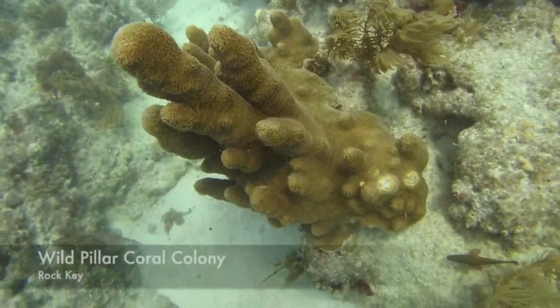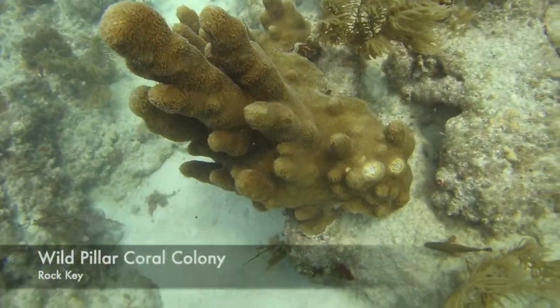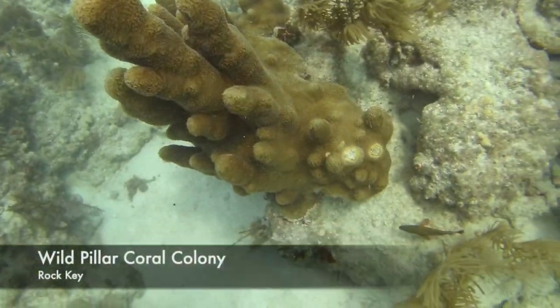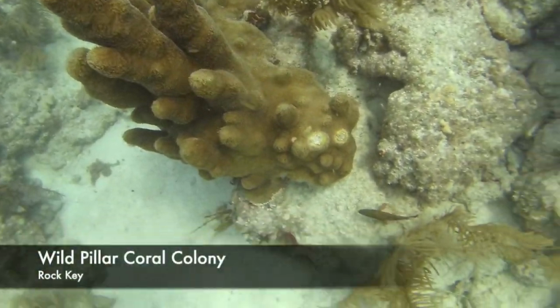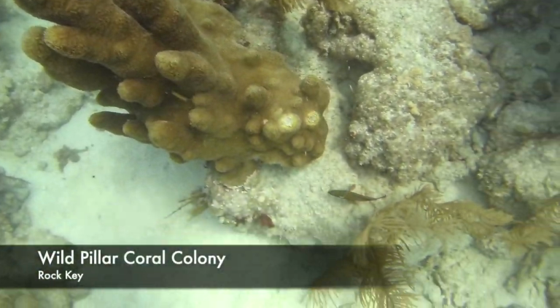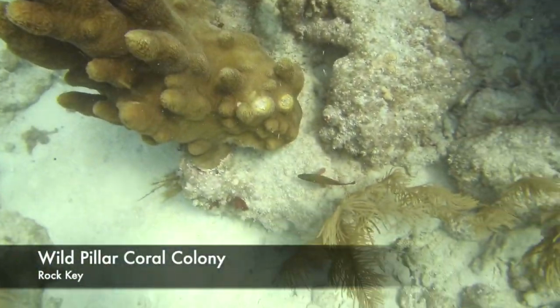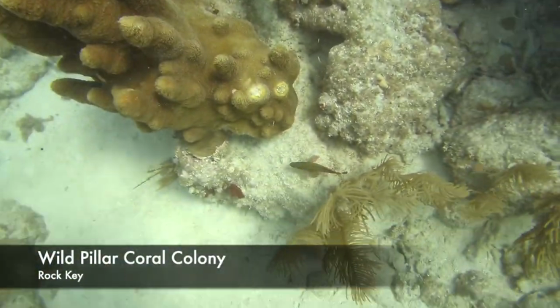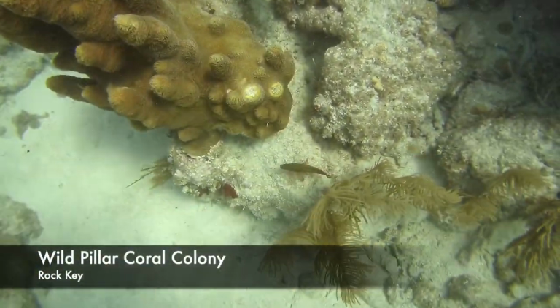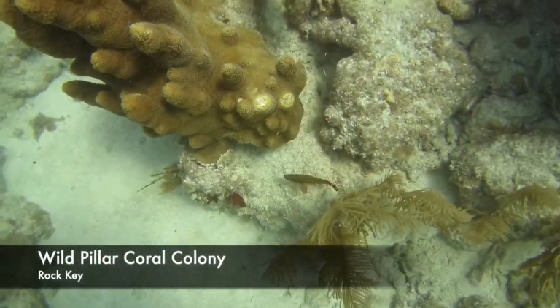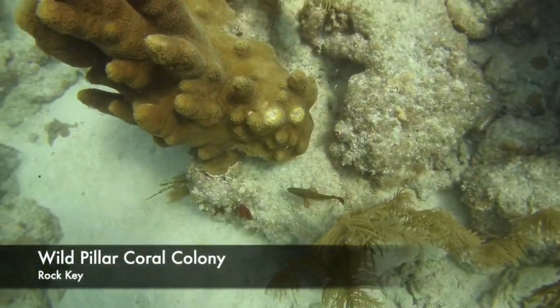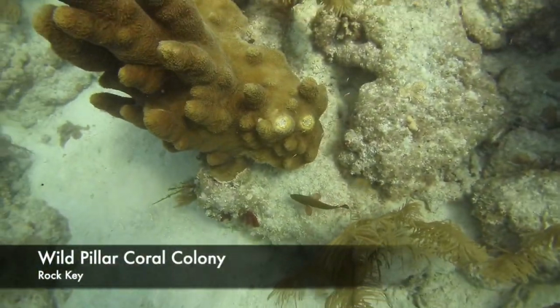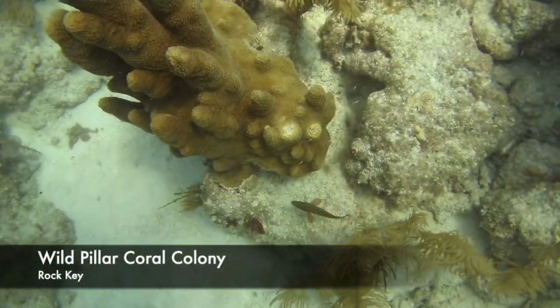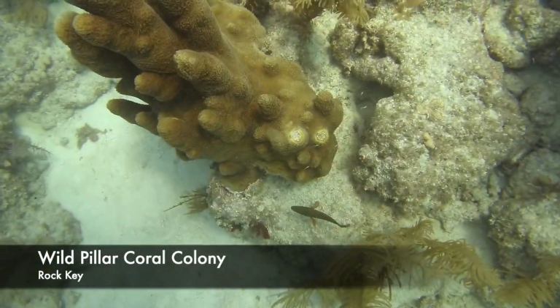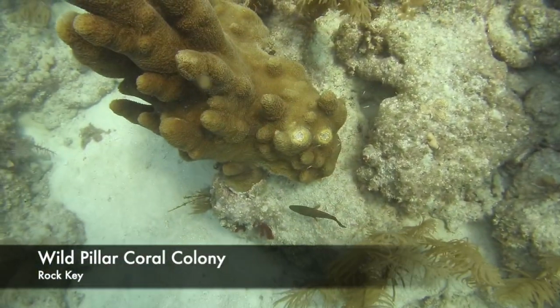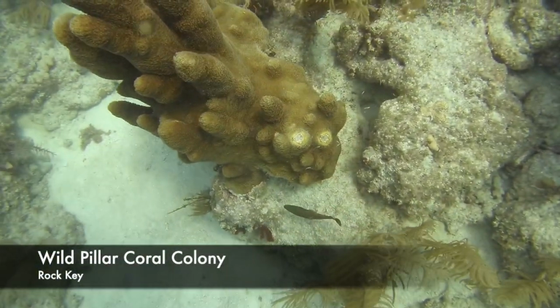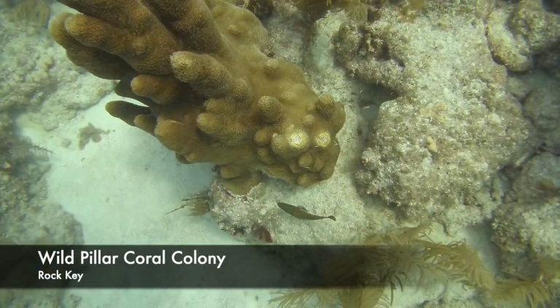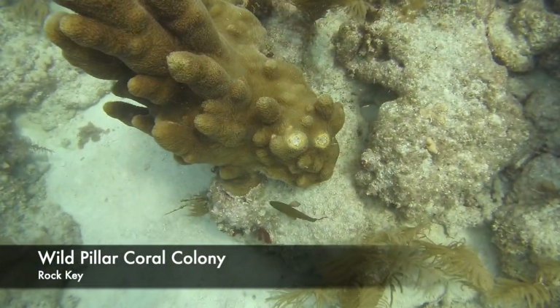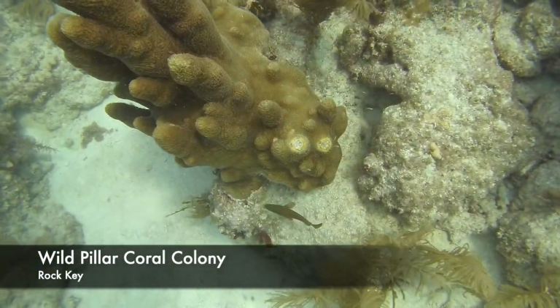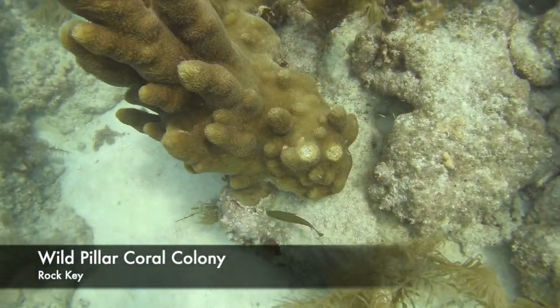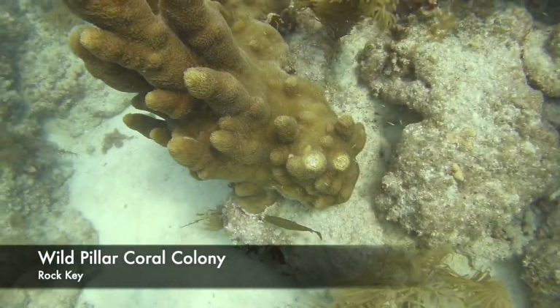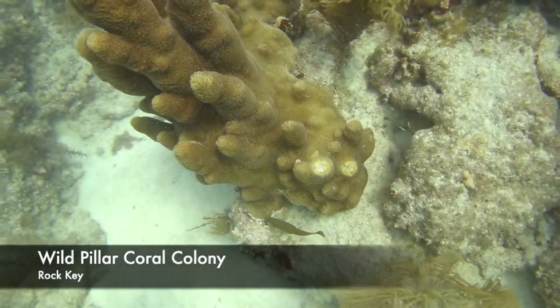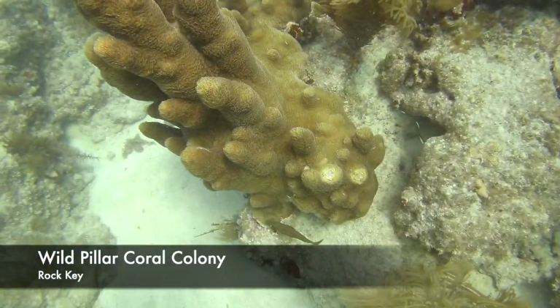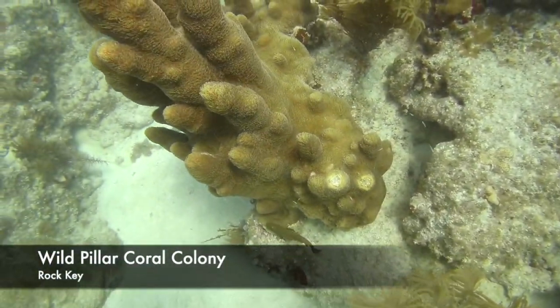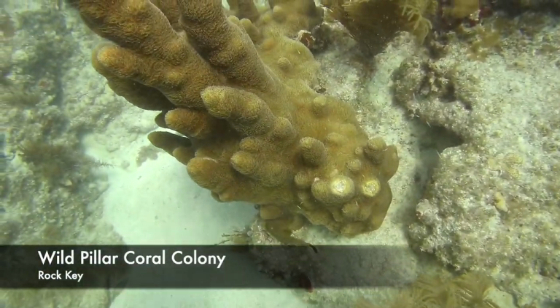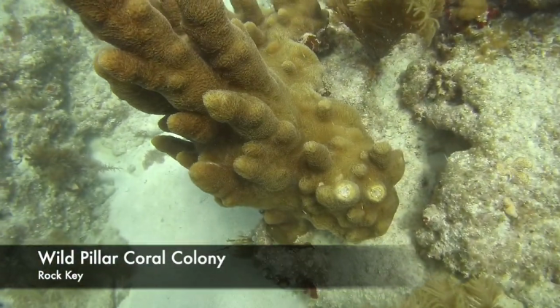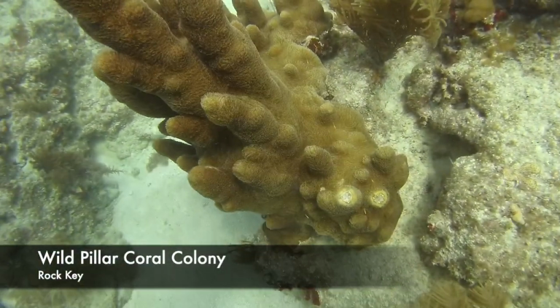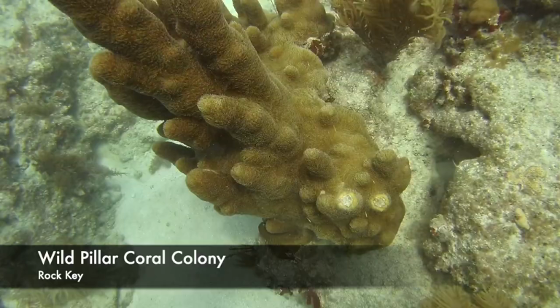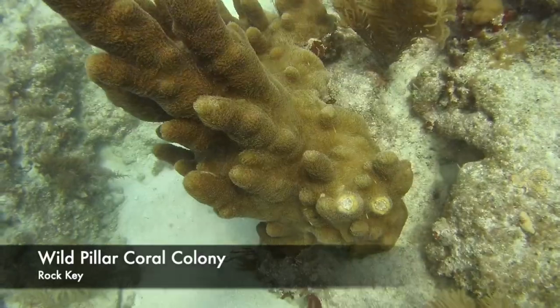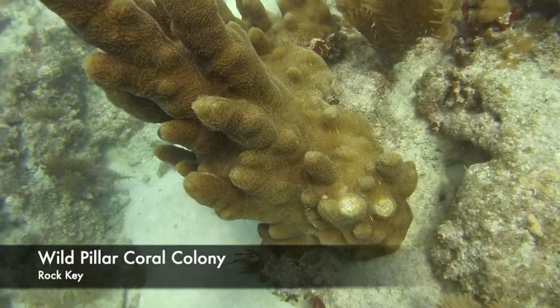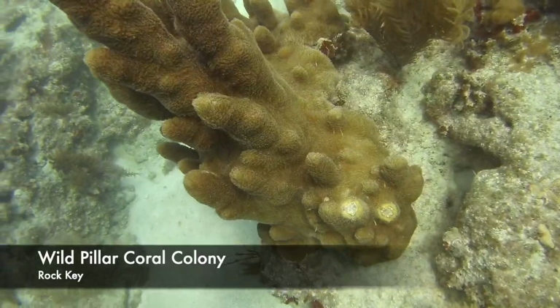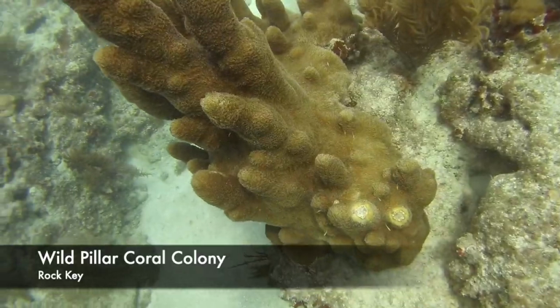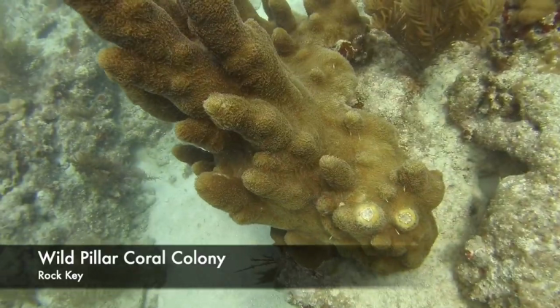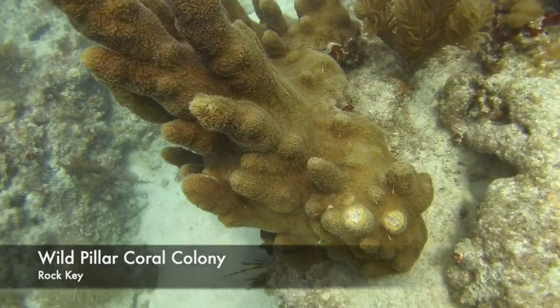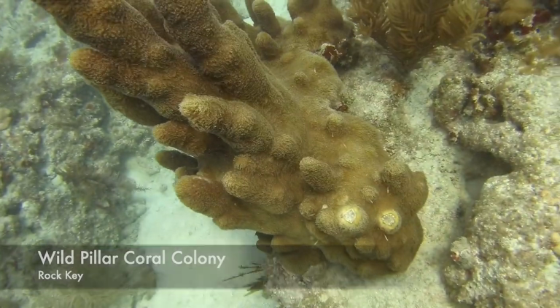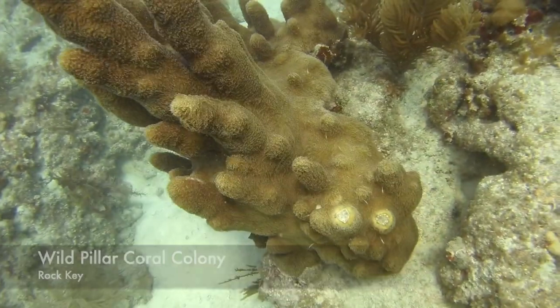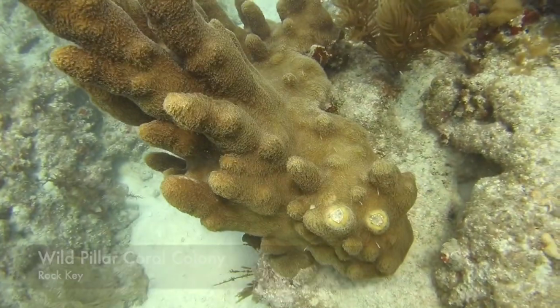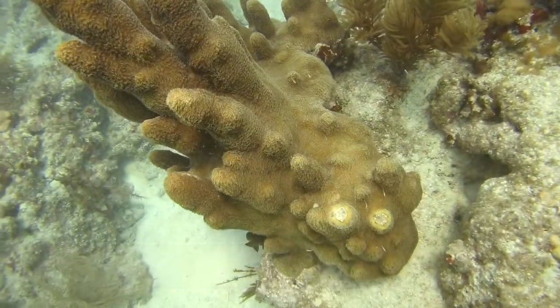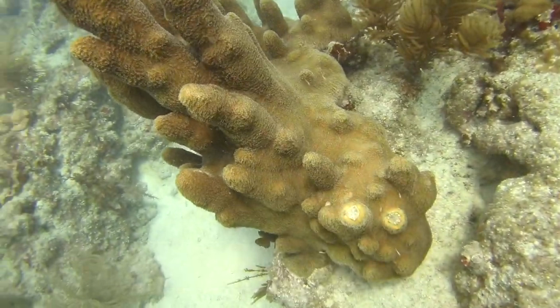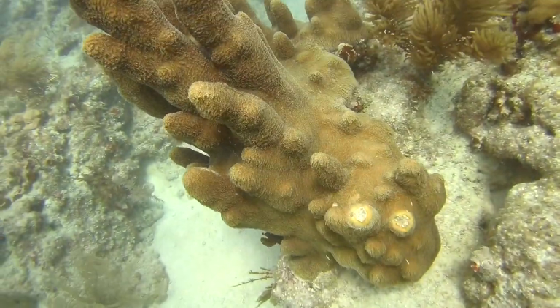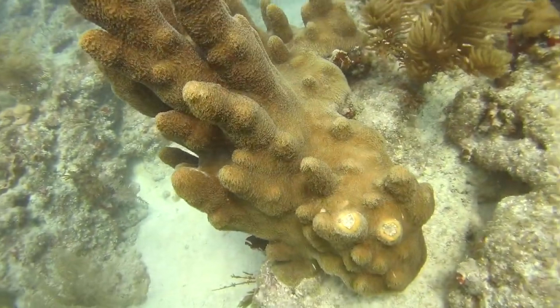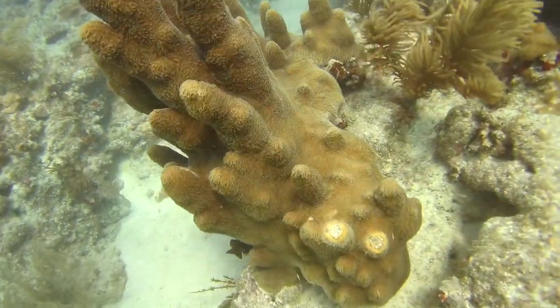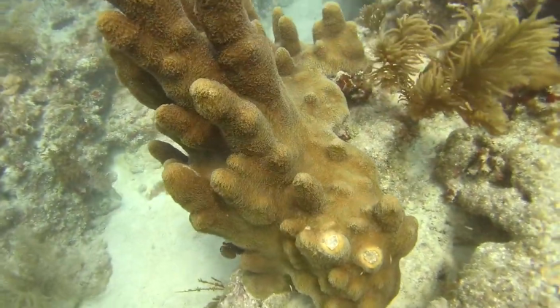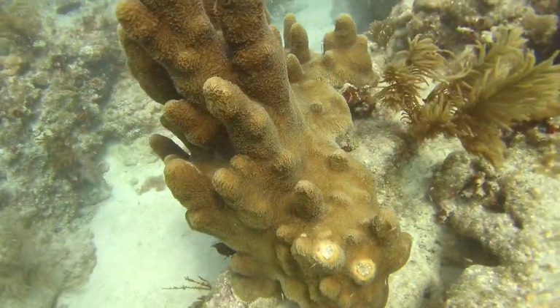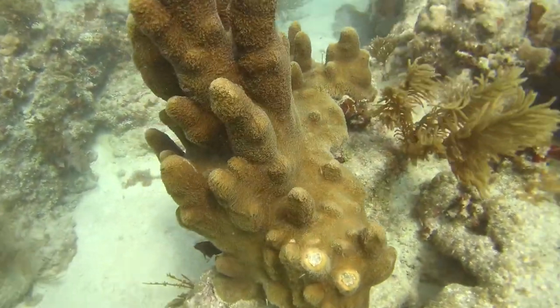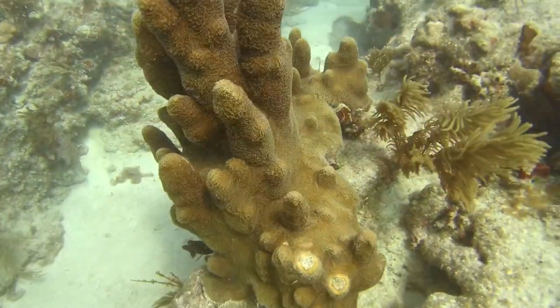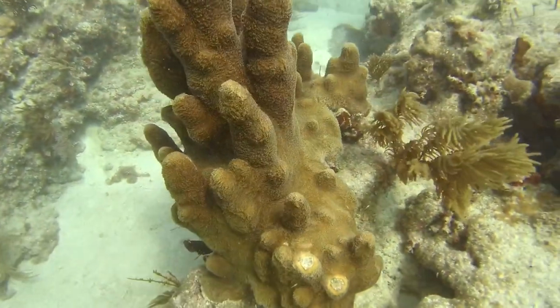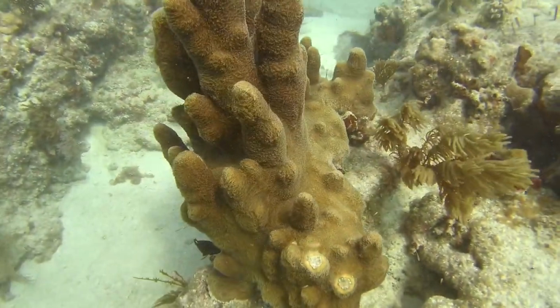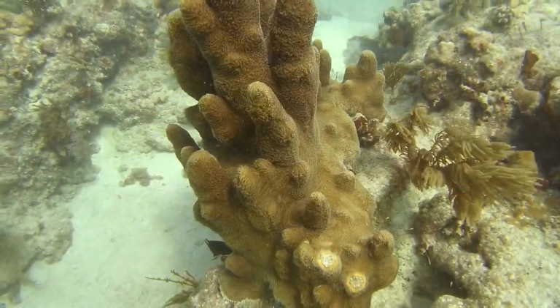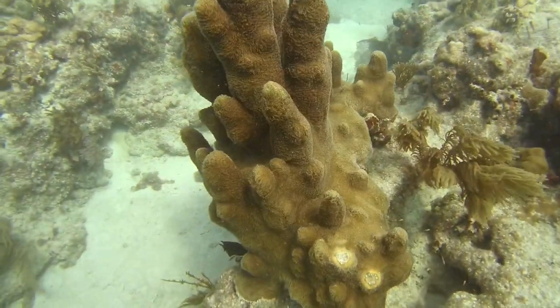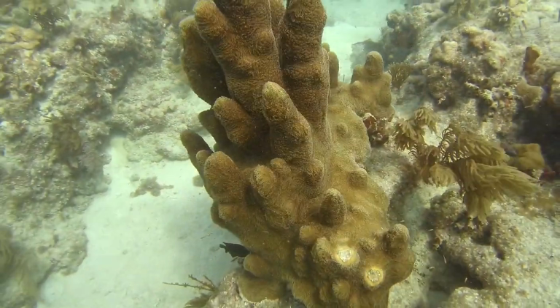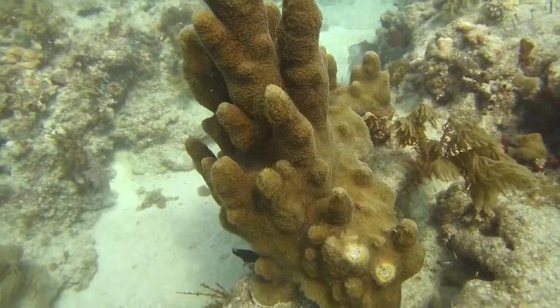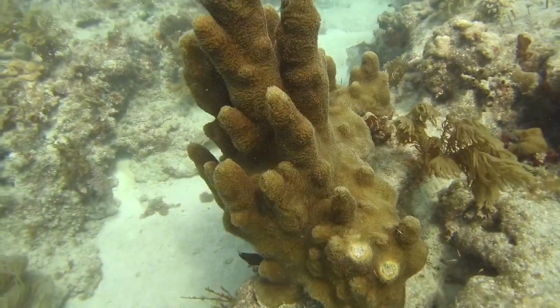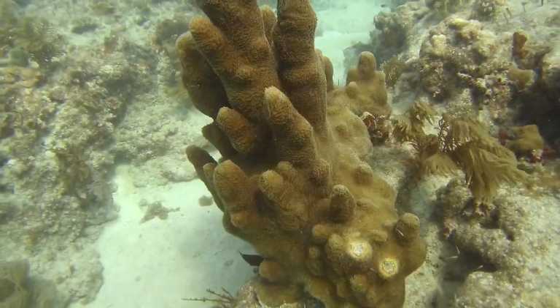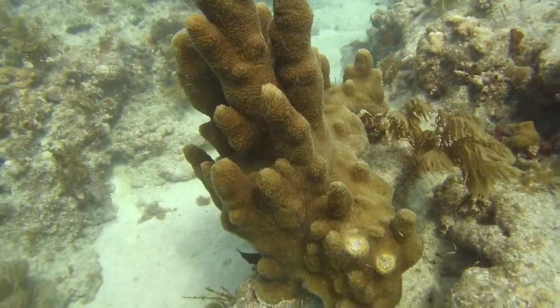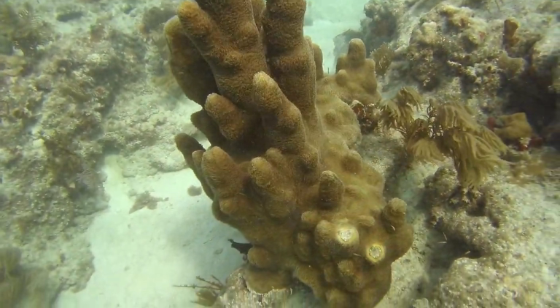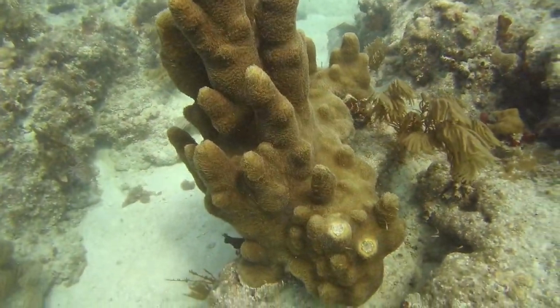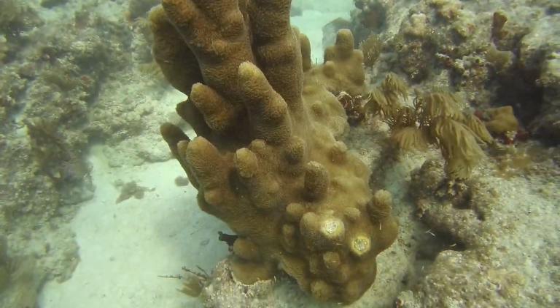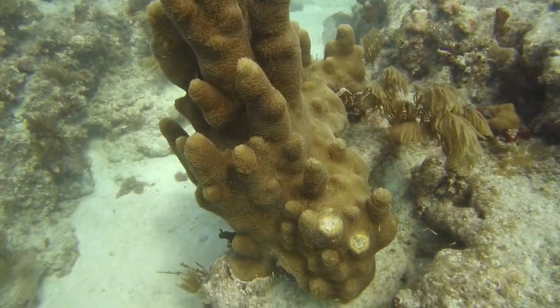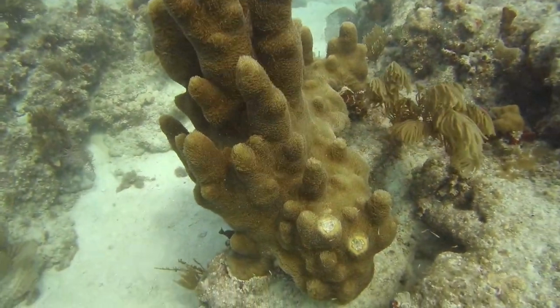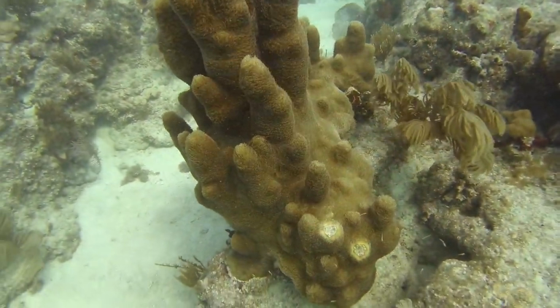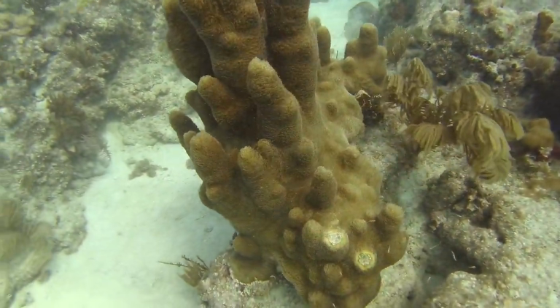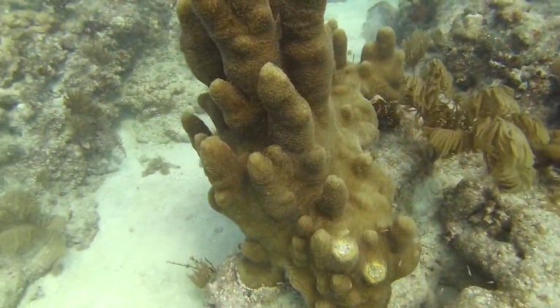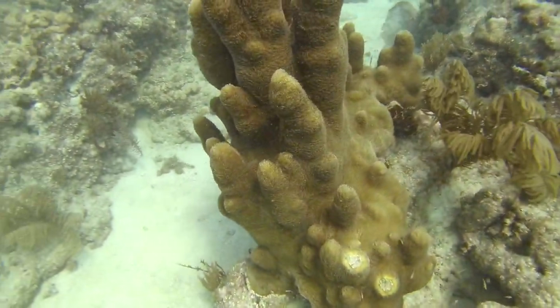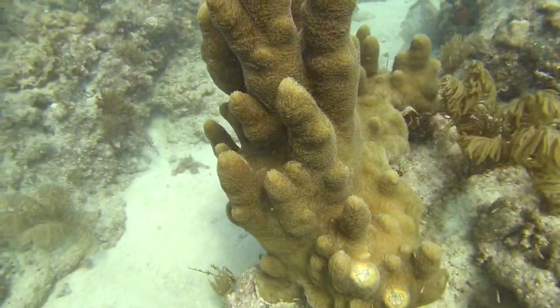You never know what wonders you may come across when you work underwater, like this leather coral colony, for example.